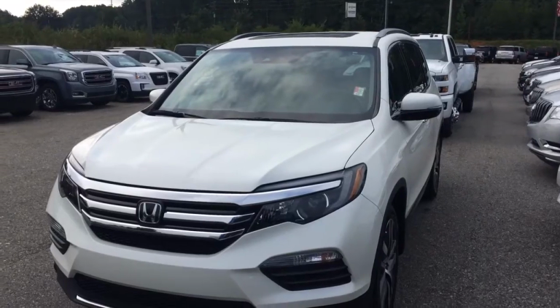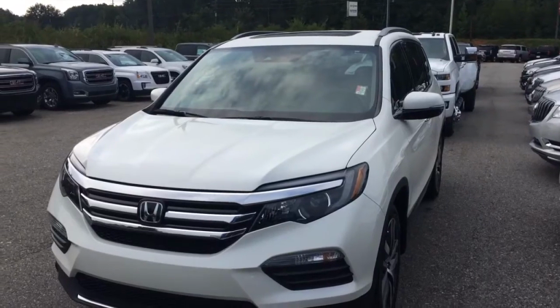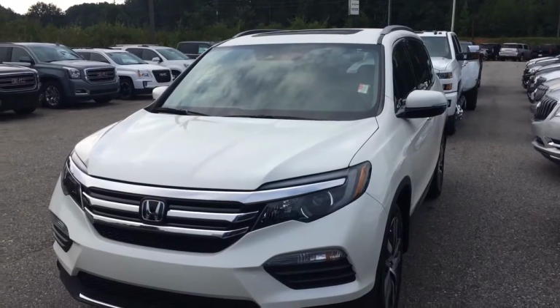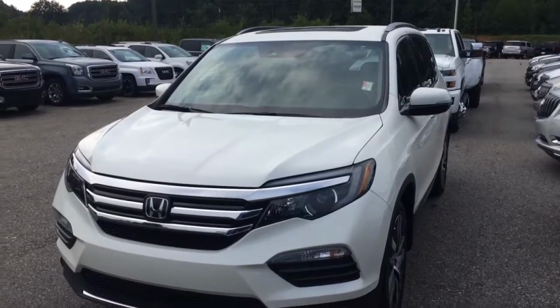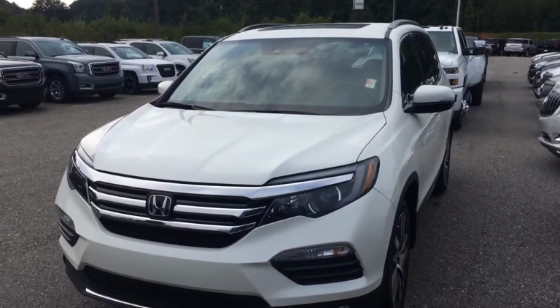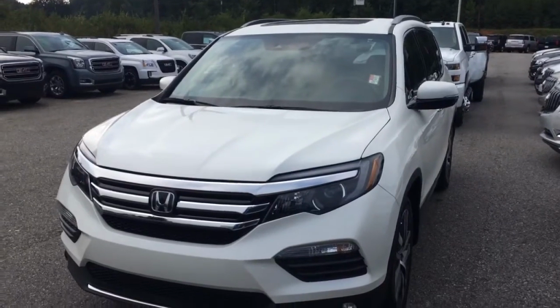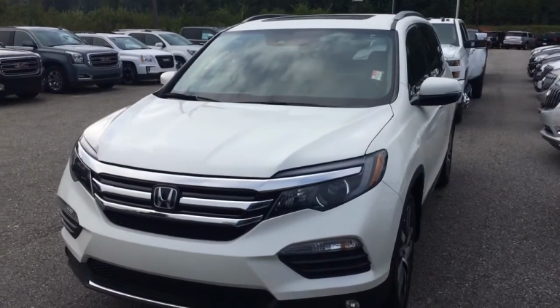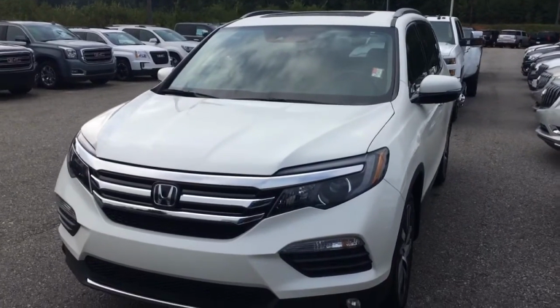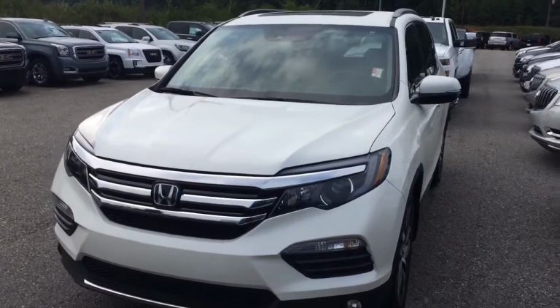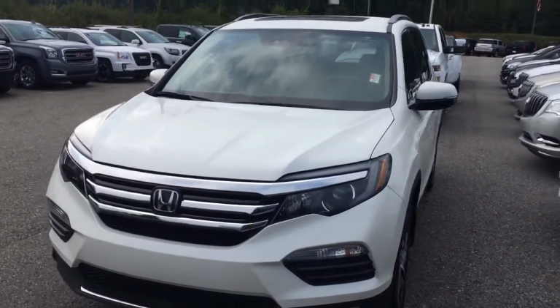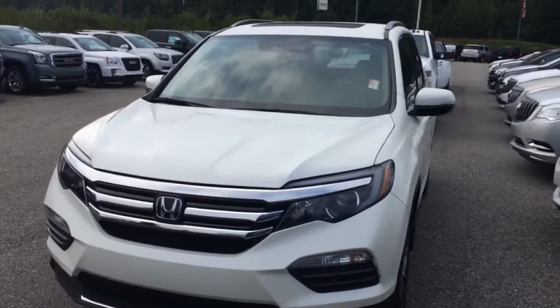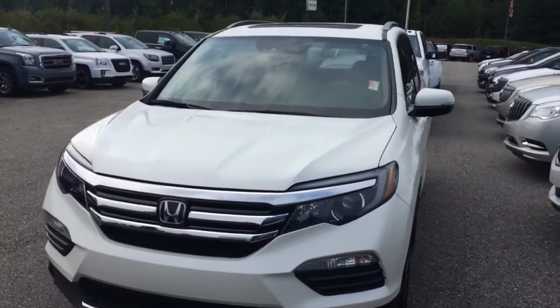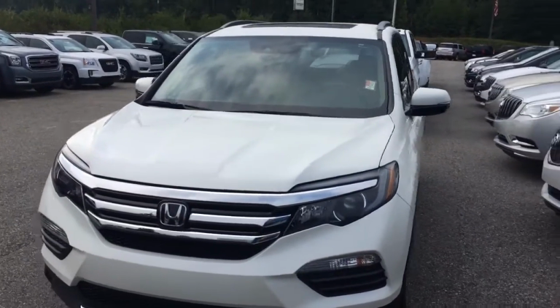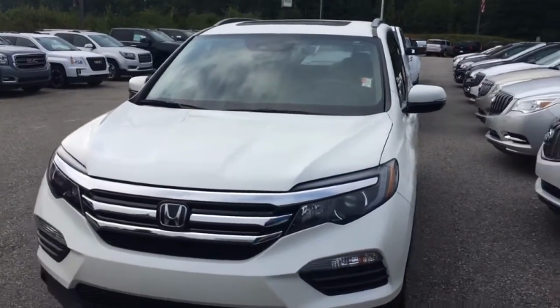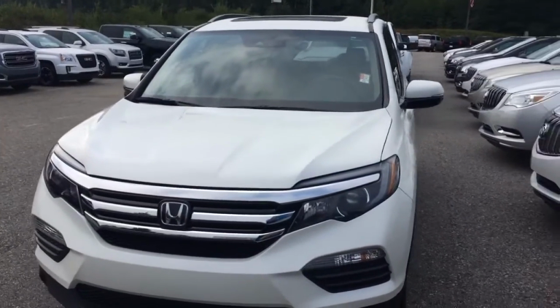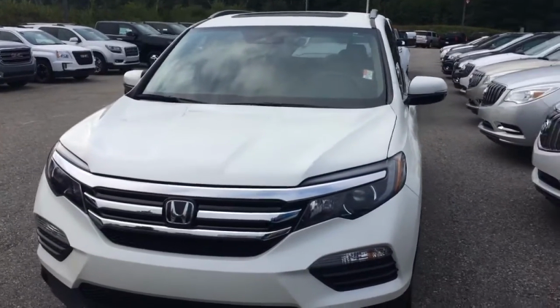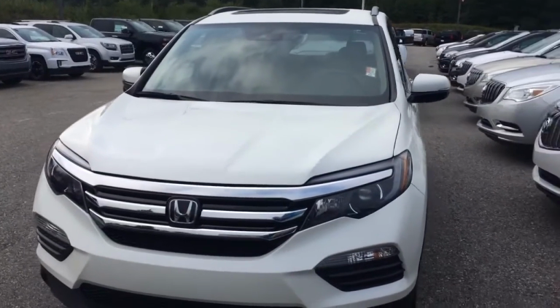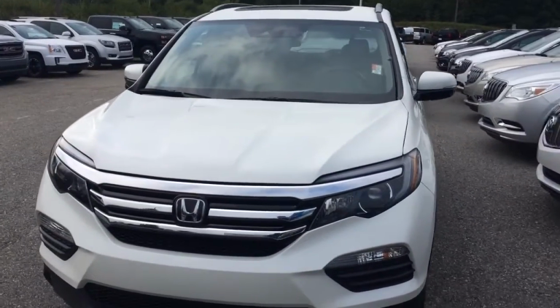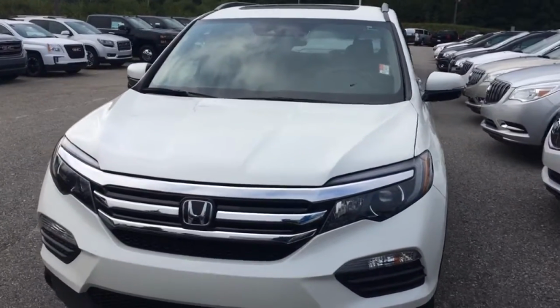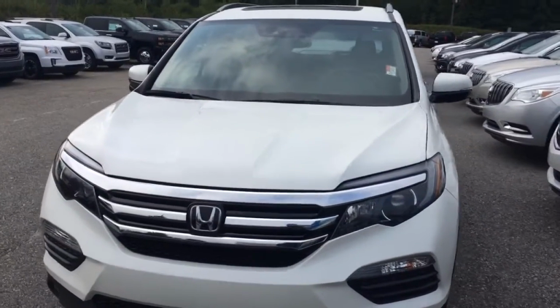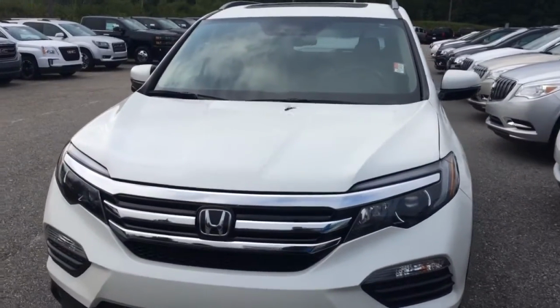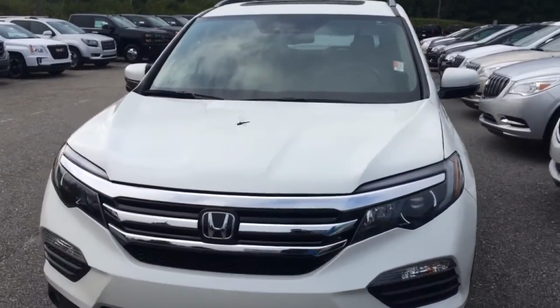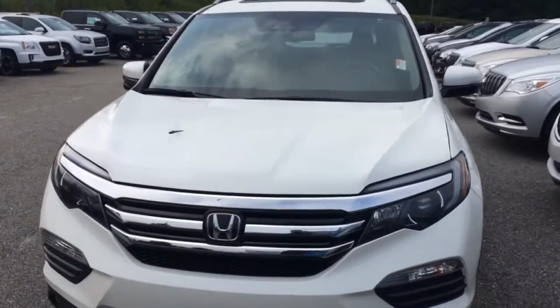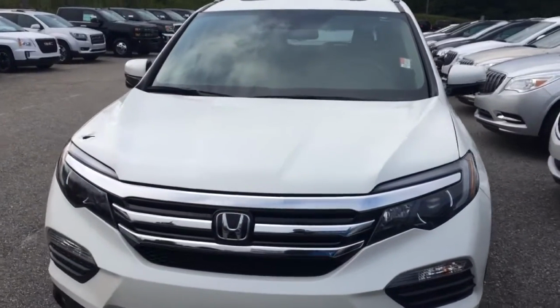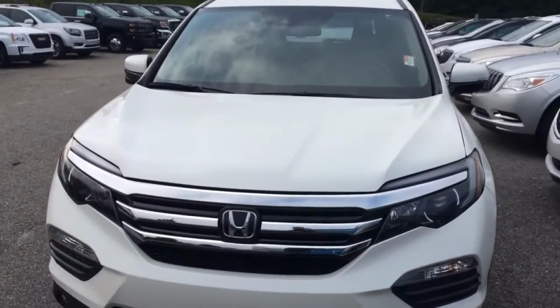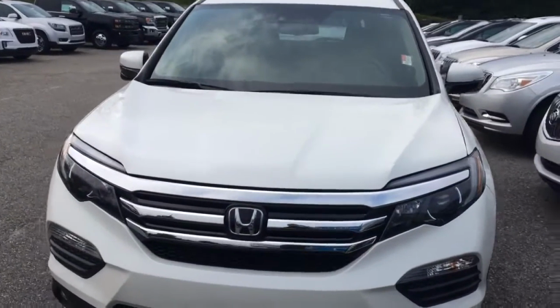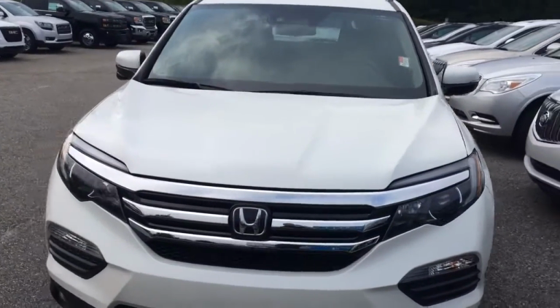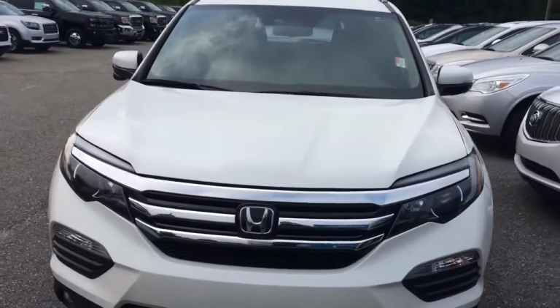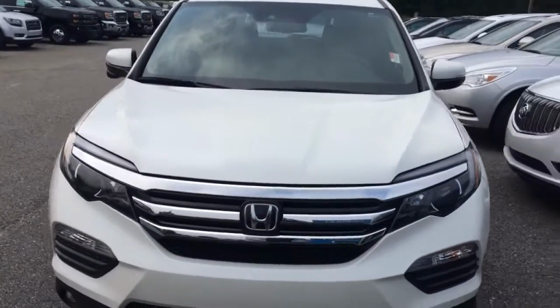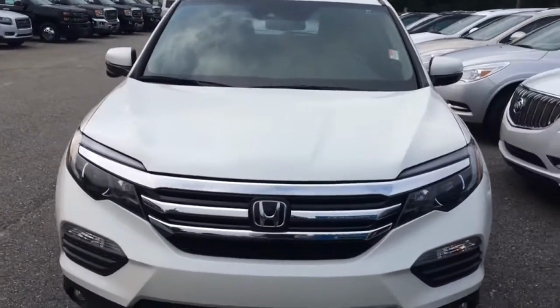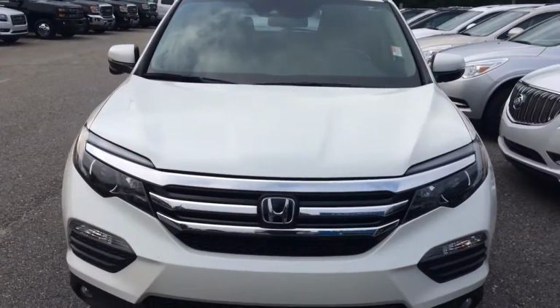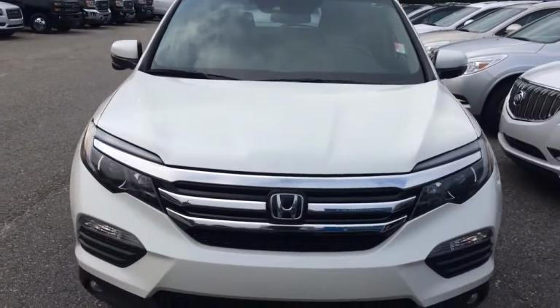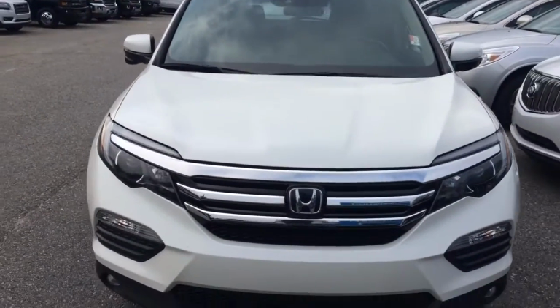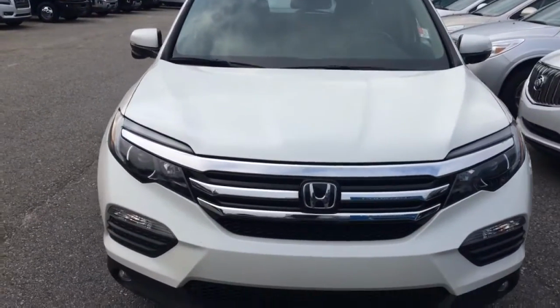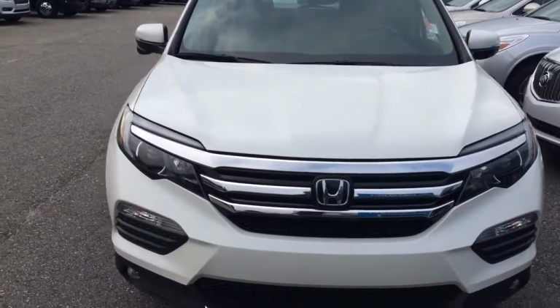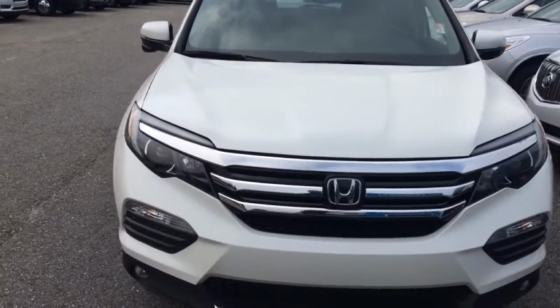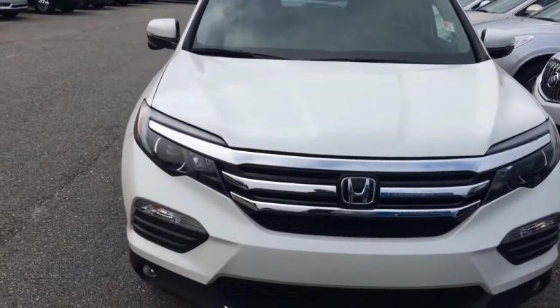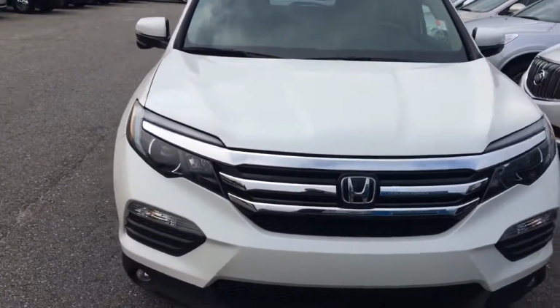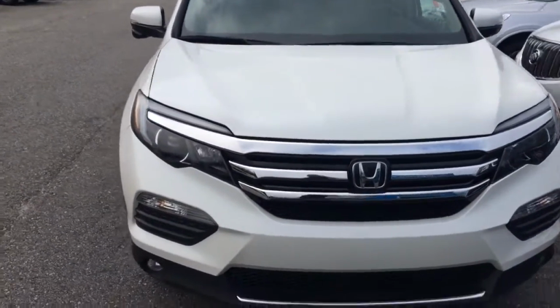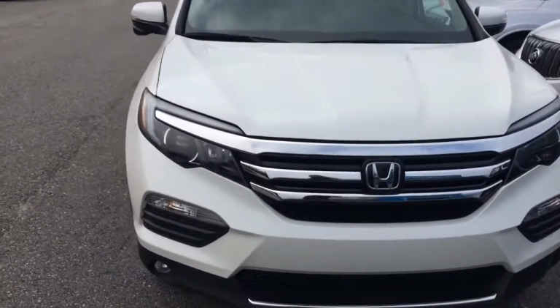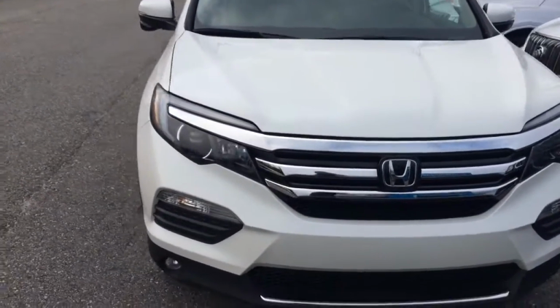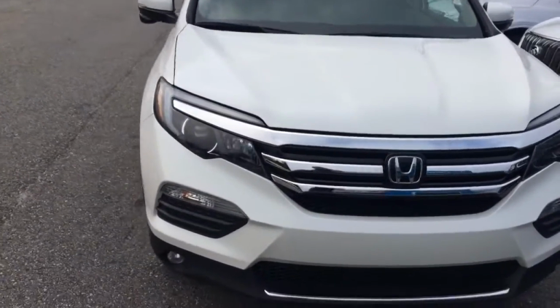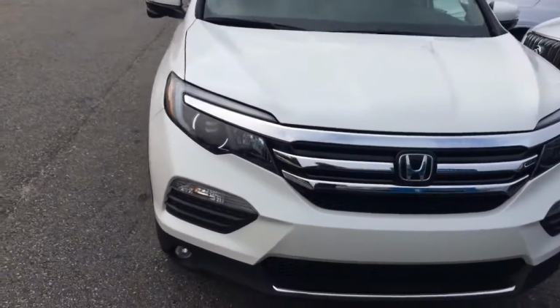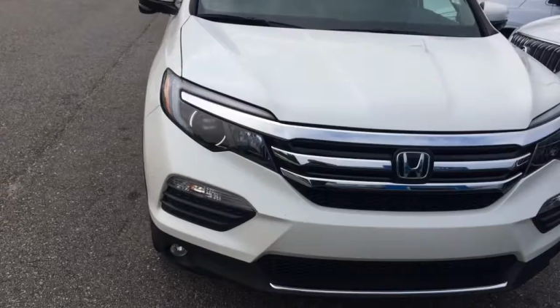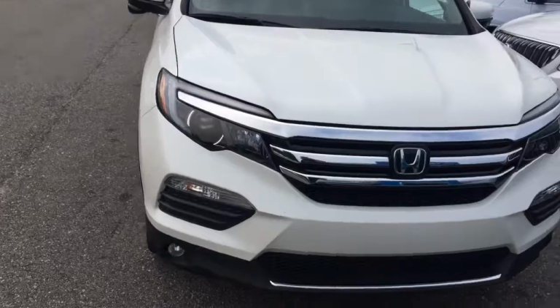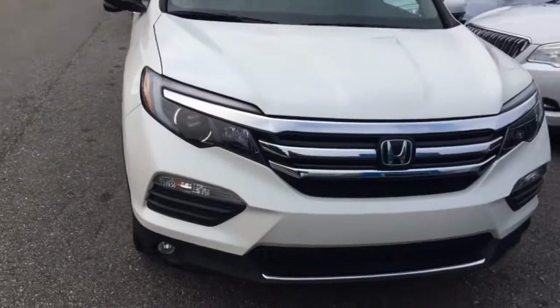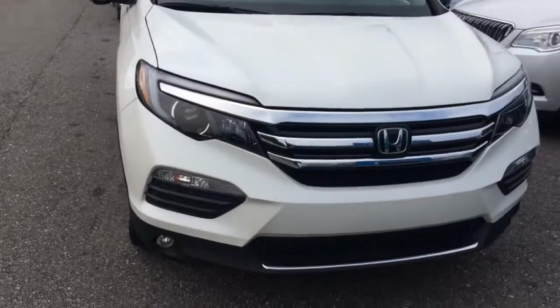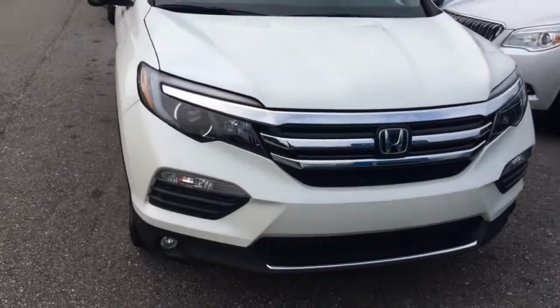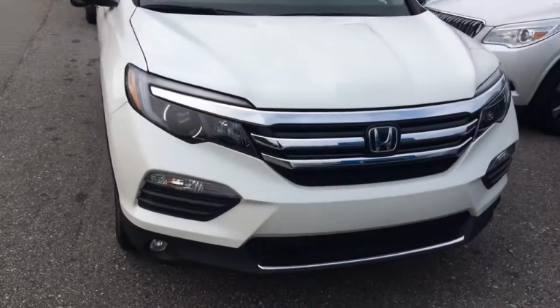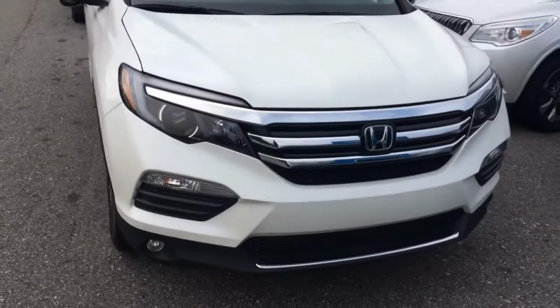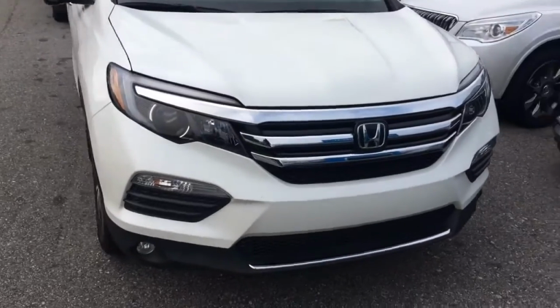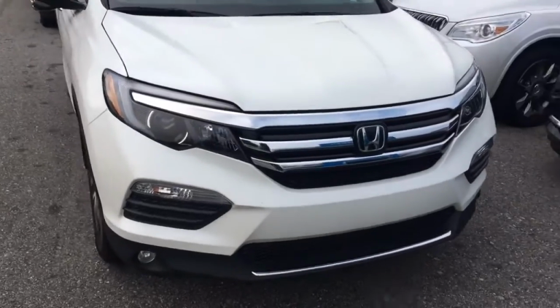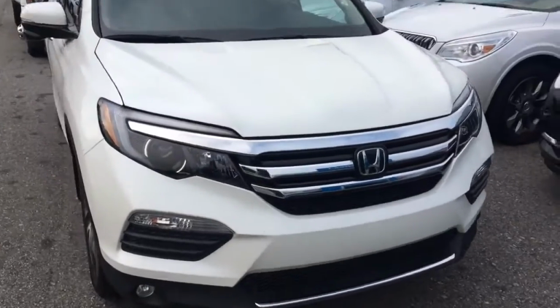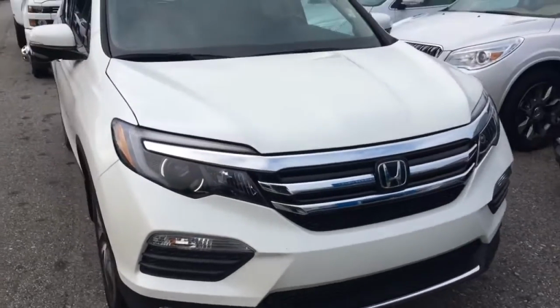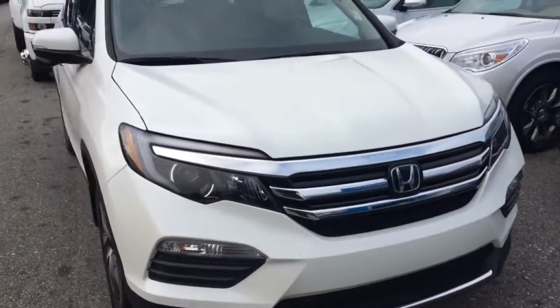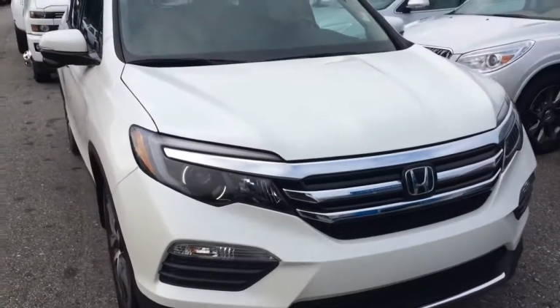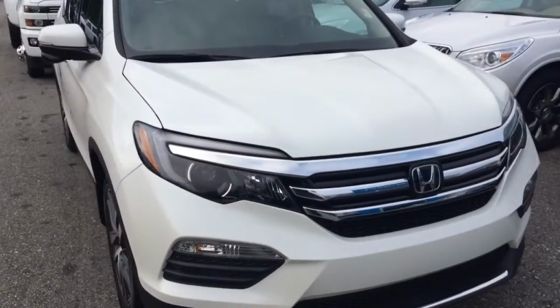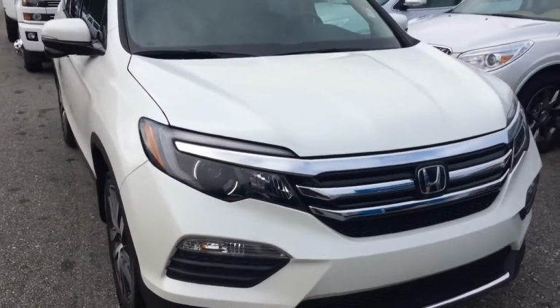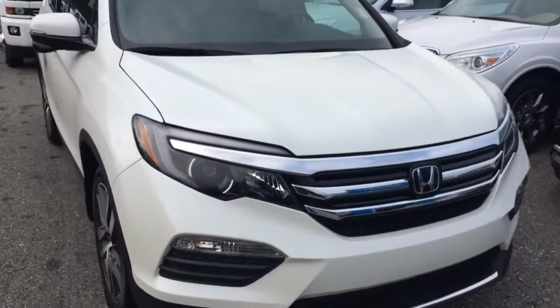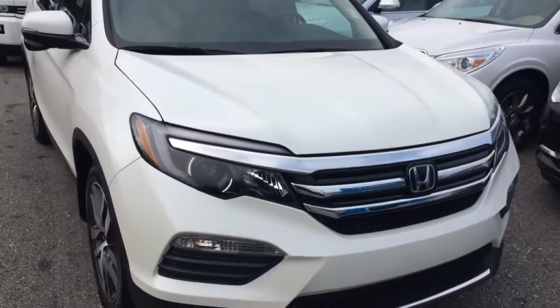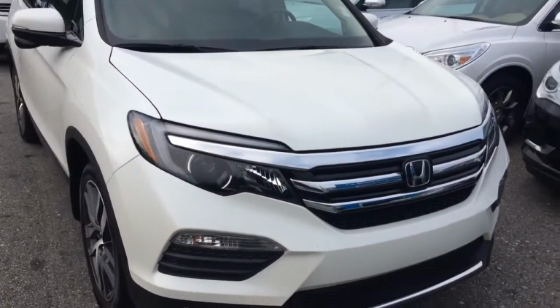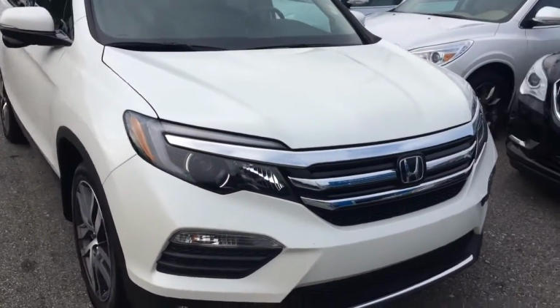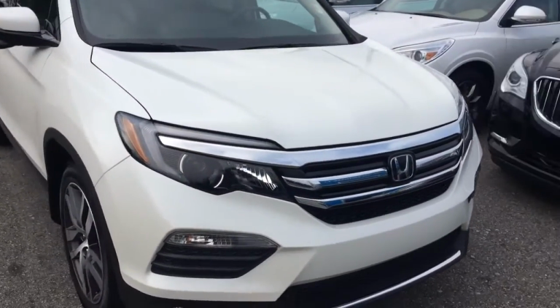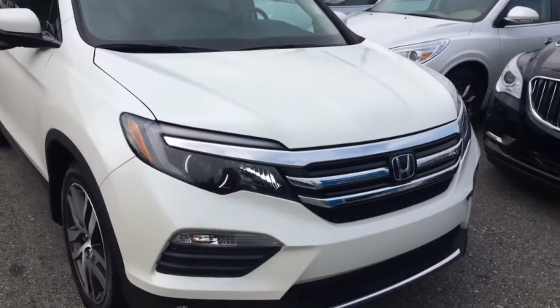Hey, this is Brandon Rutherford at Jimmy Britt Chevy, going to give you a quick walk around of the 2016 Honda Pilot you inquired about.